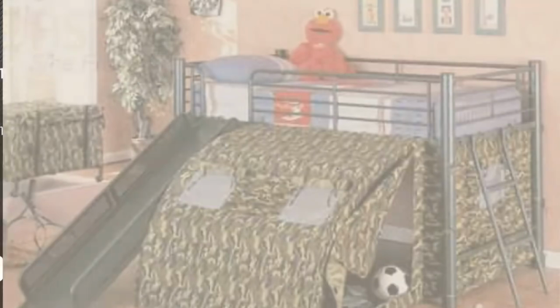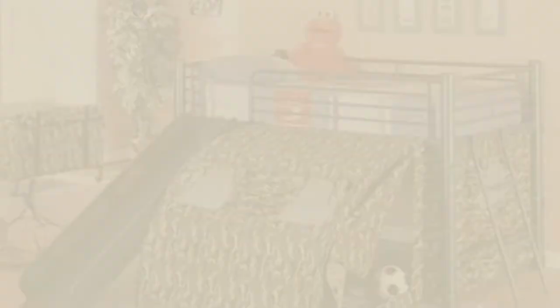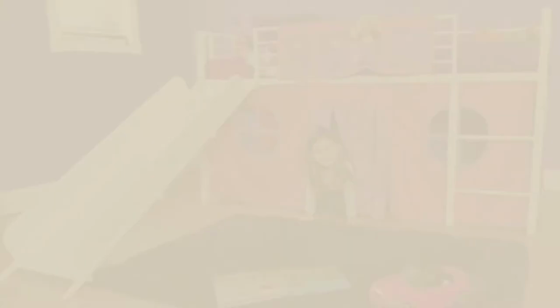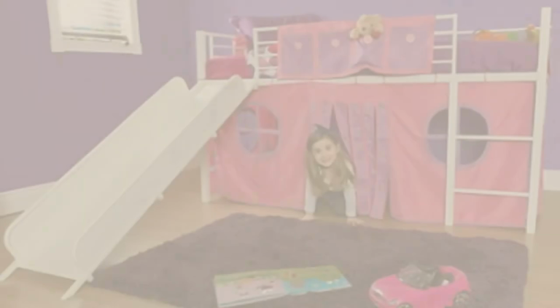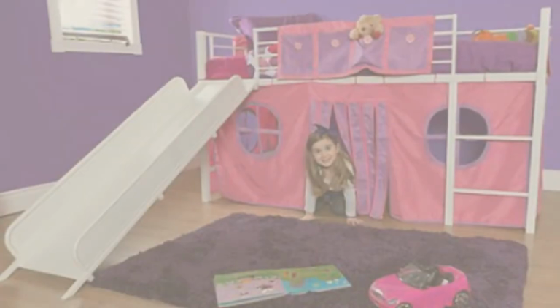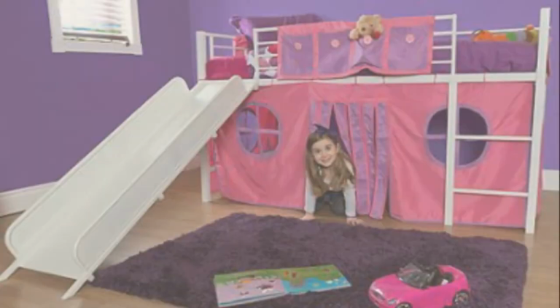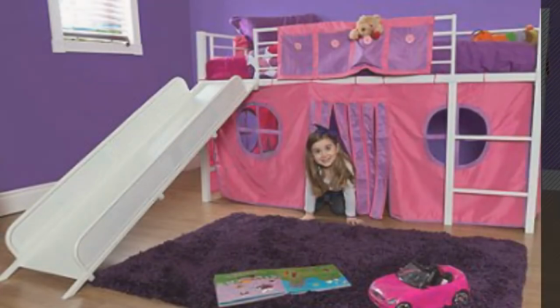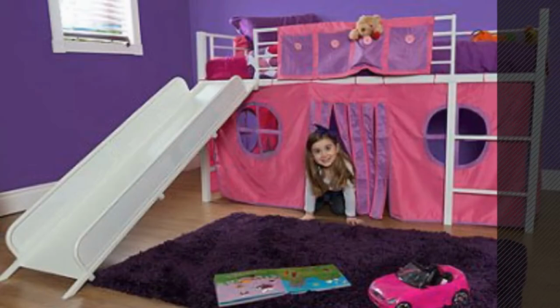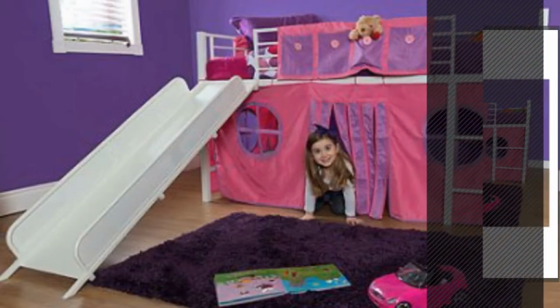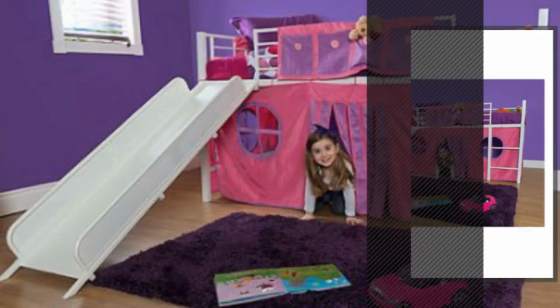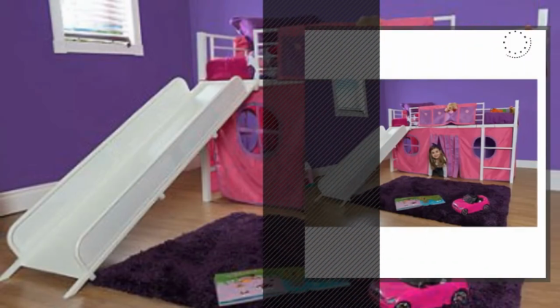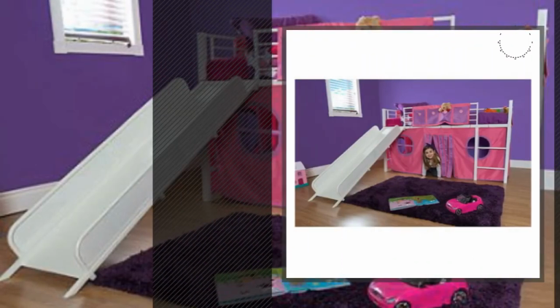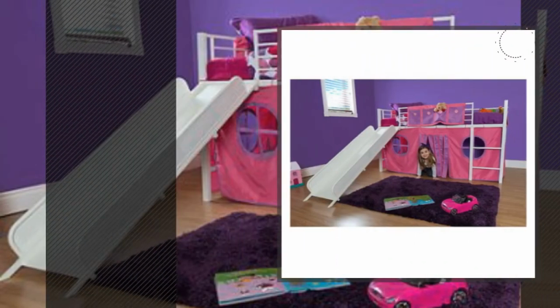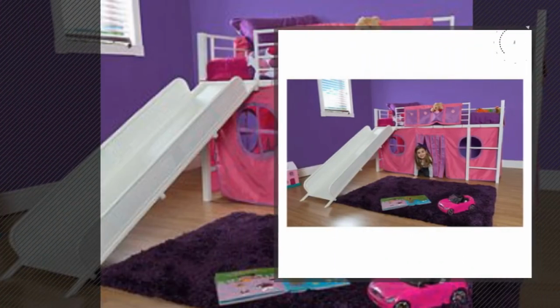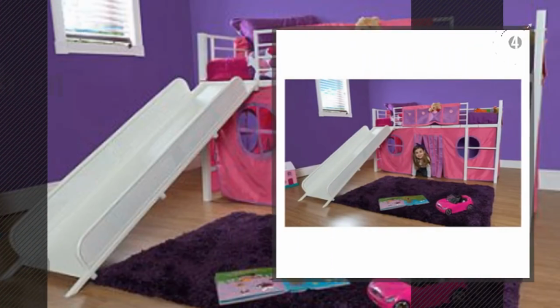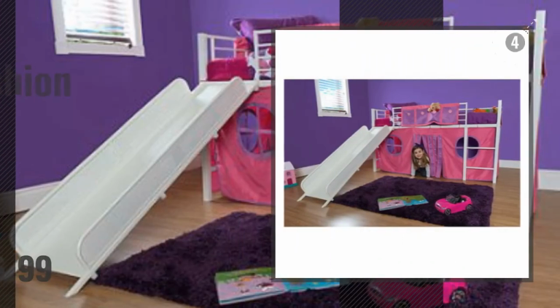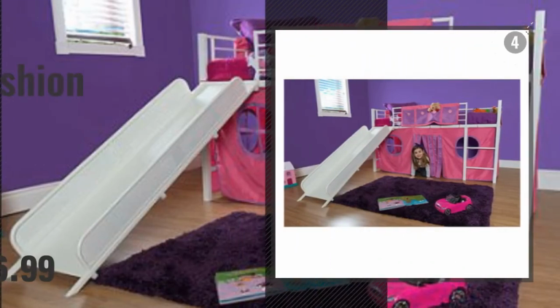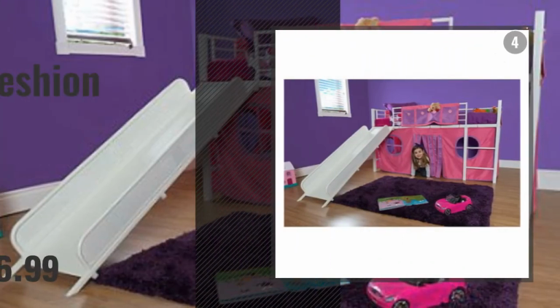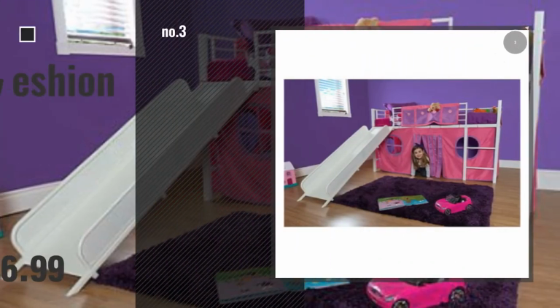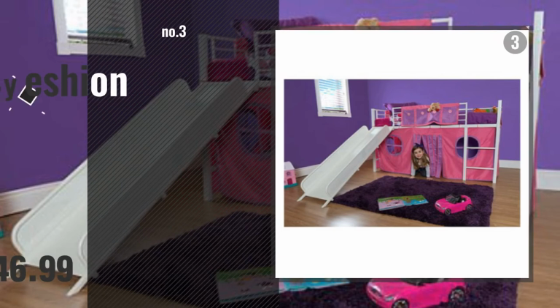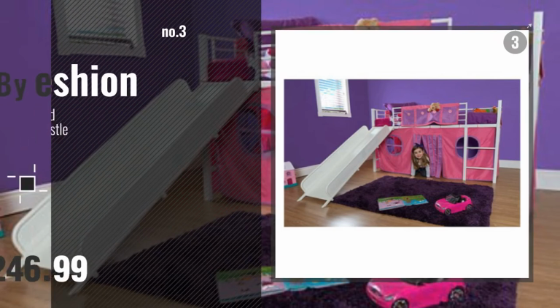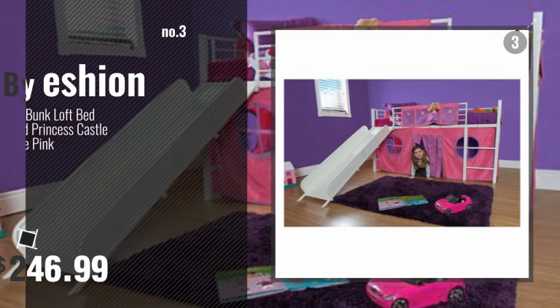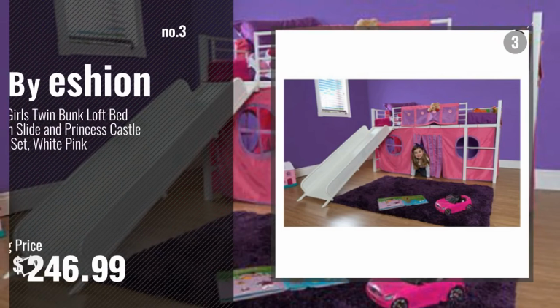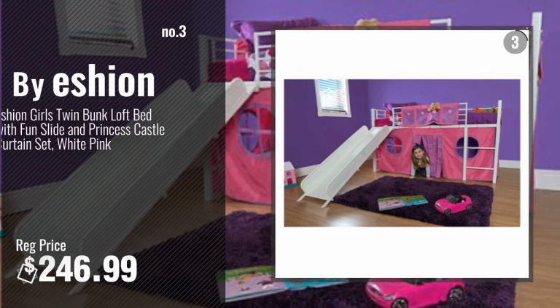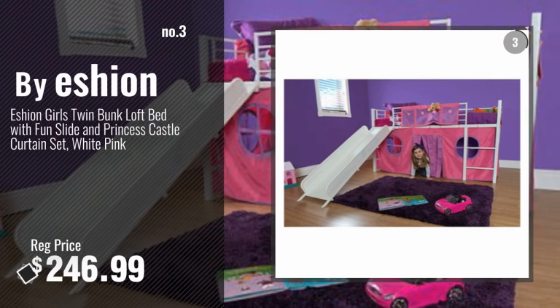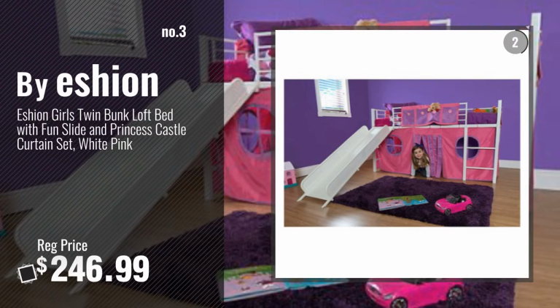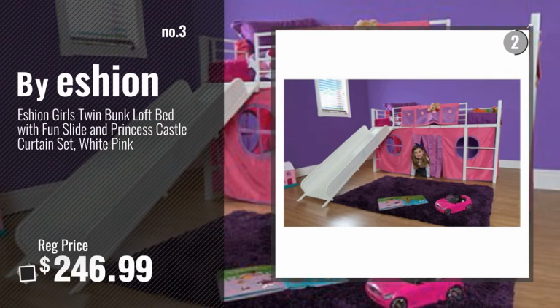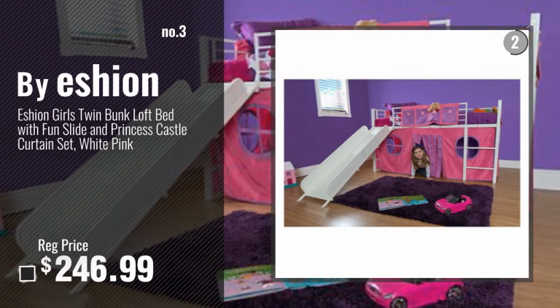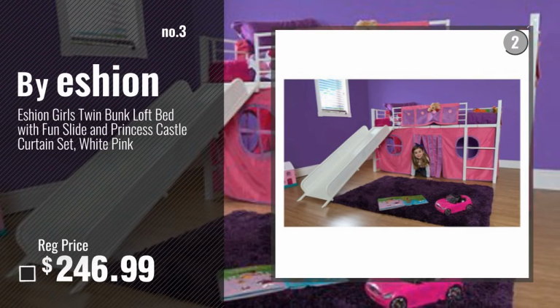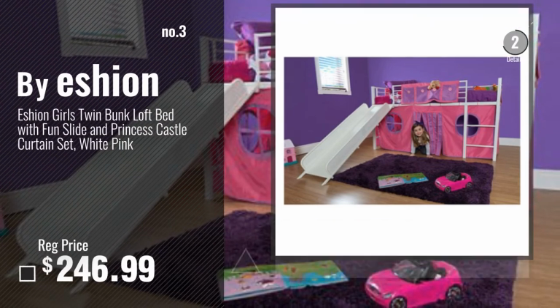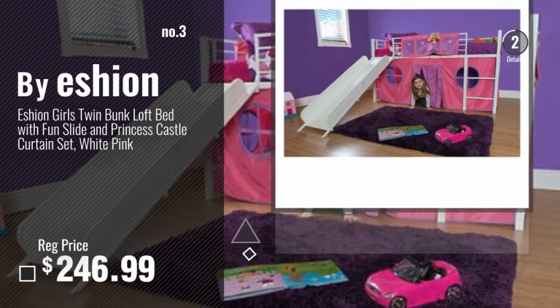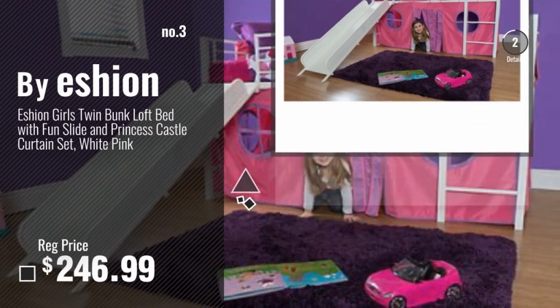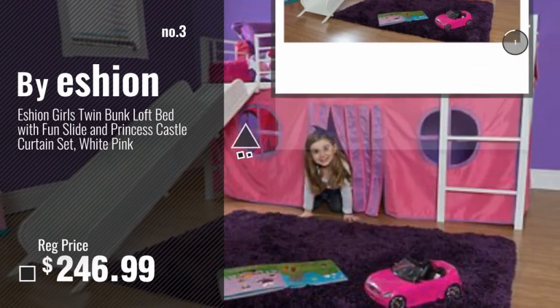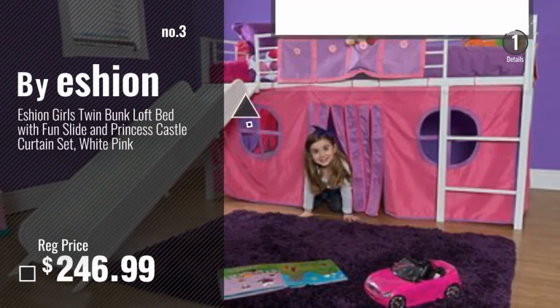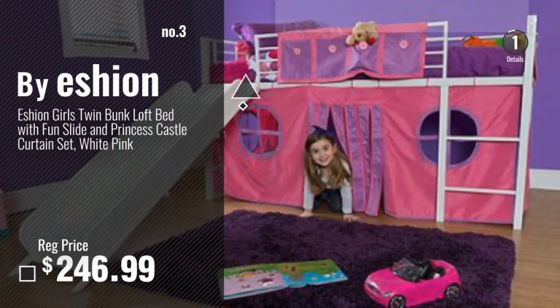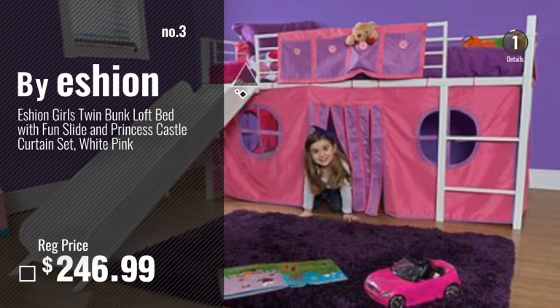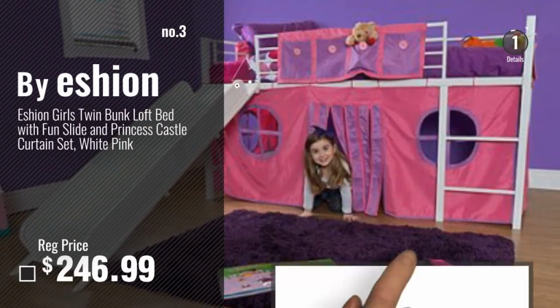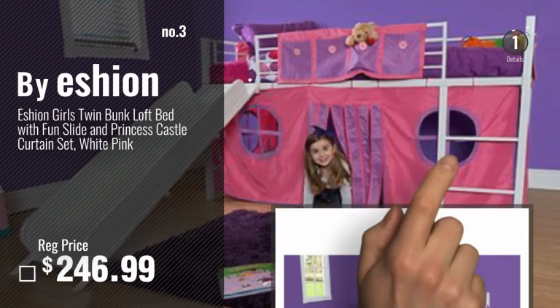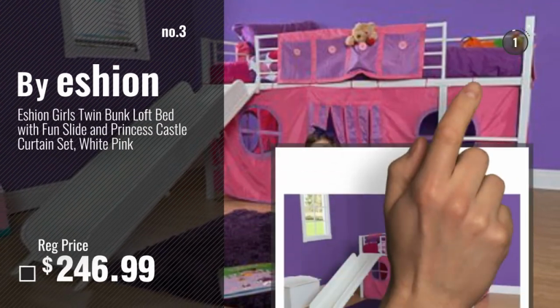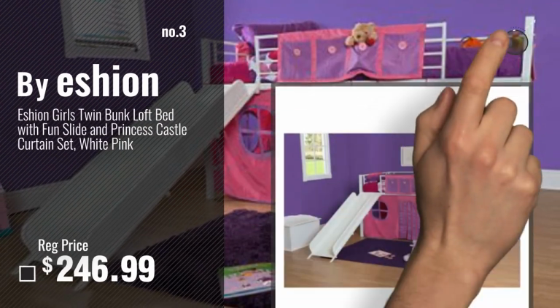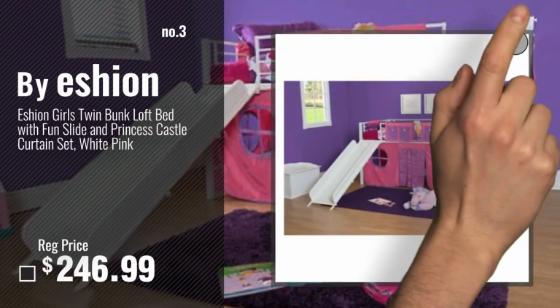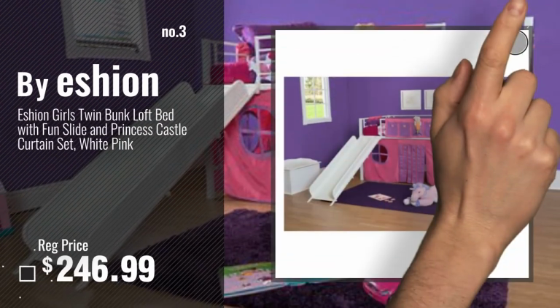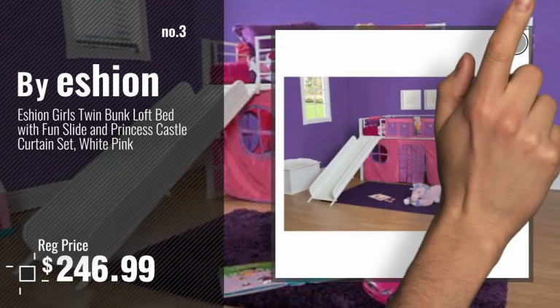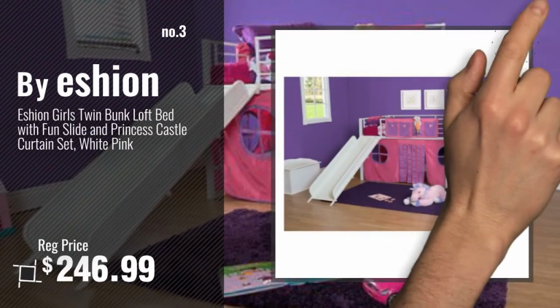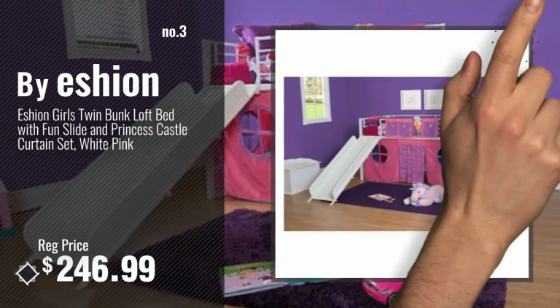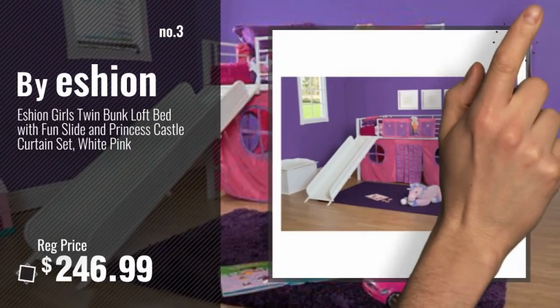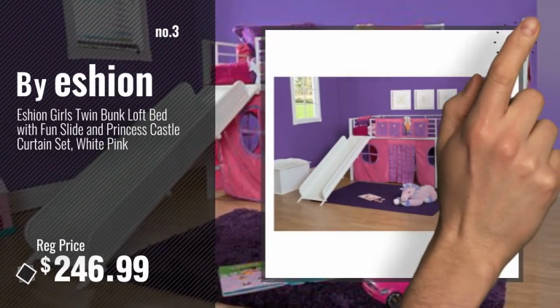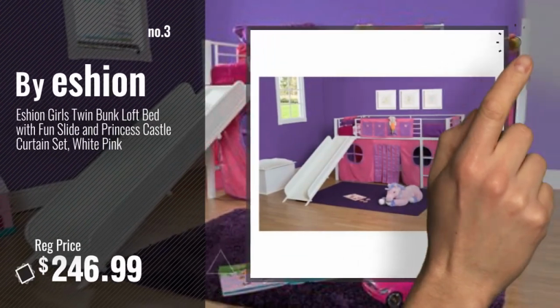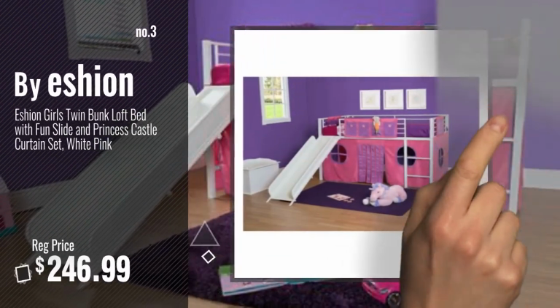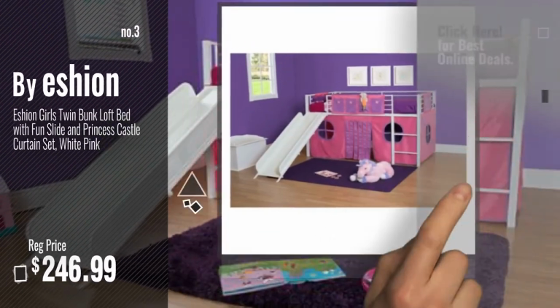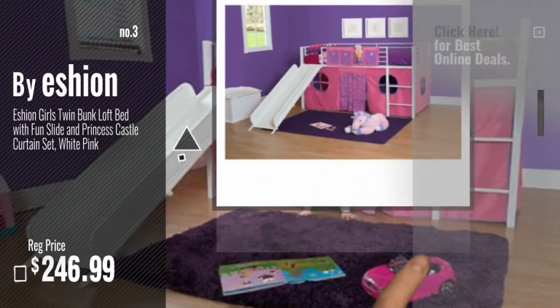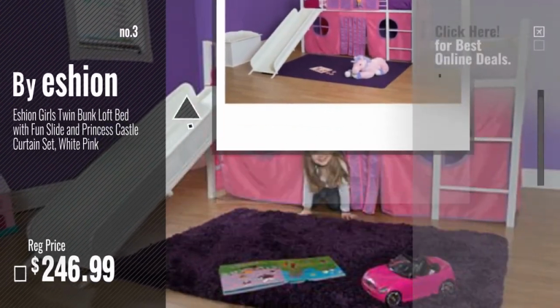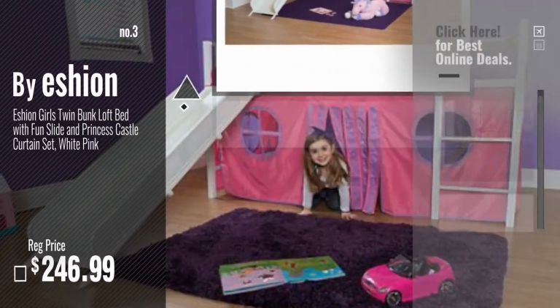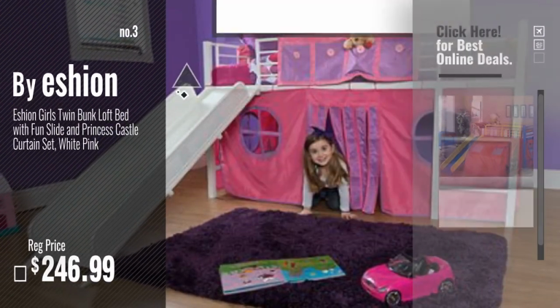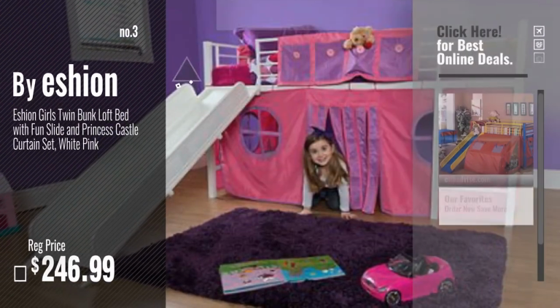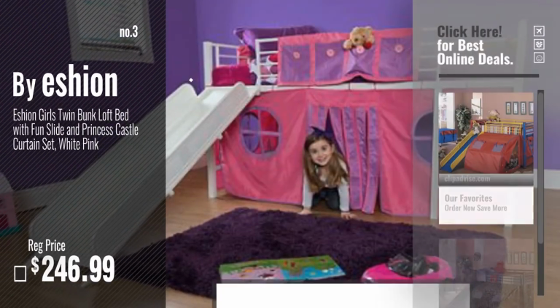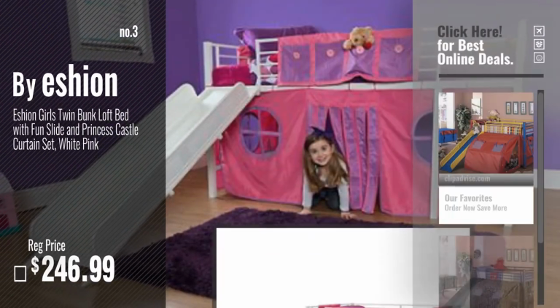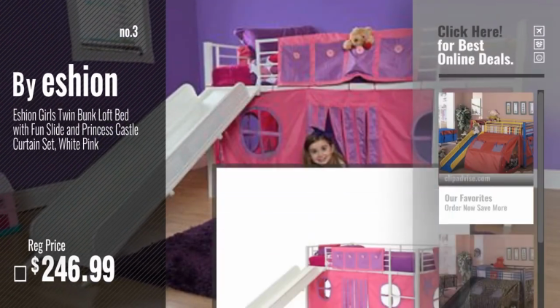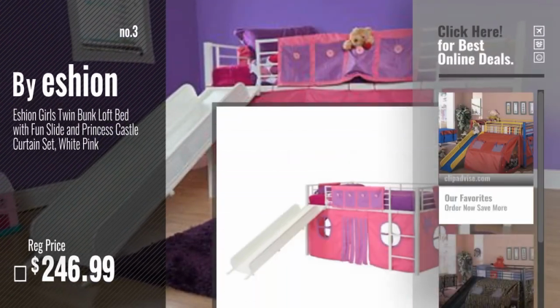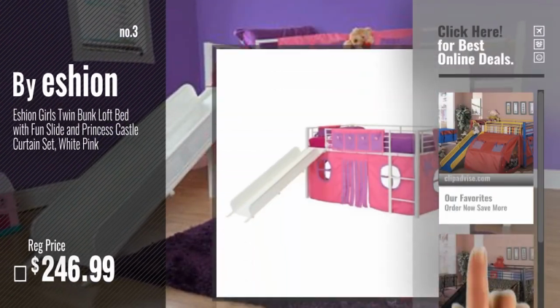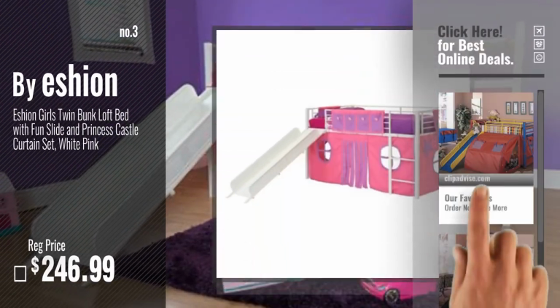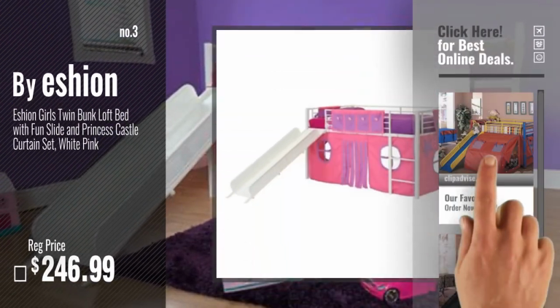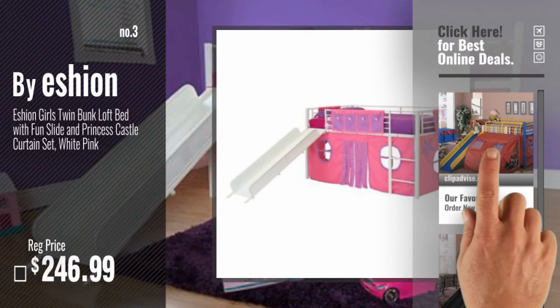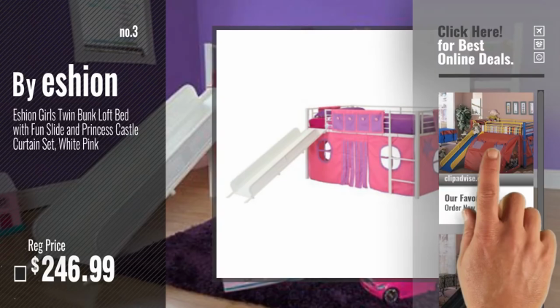Number 3, by Eschen. Get your favorite bunk bed now. Just click this circle in the corner.